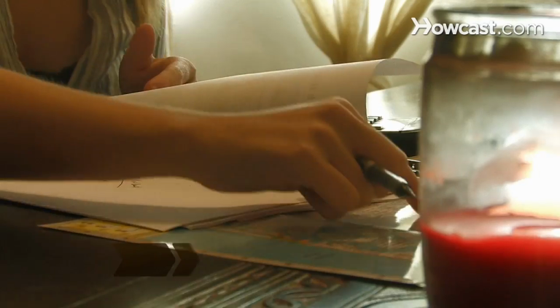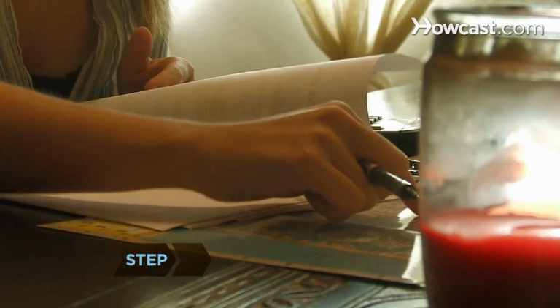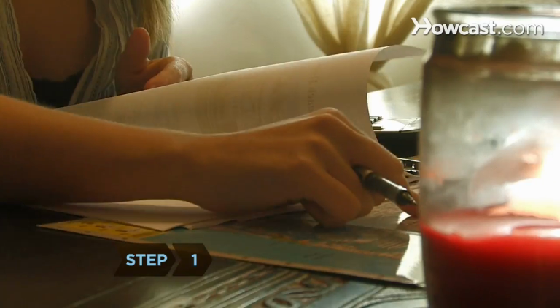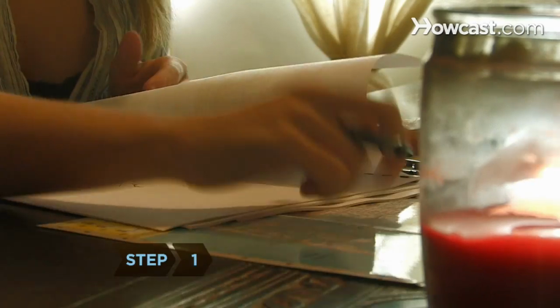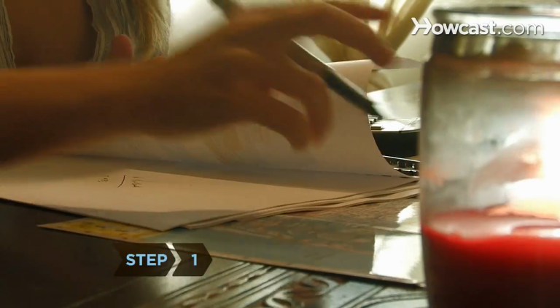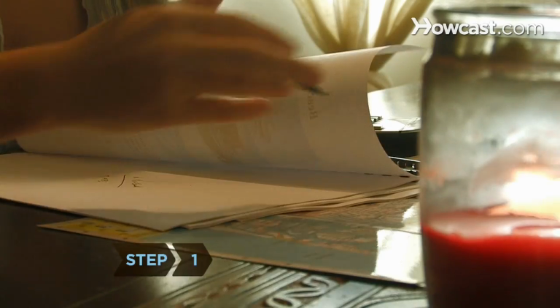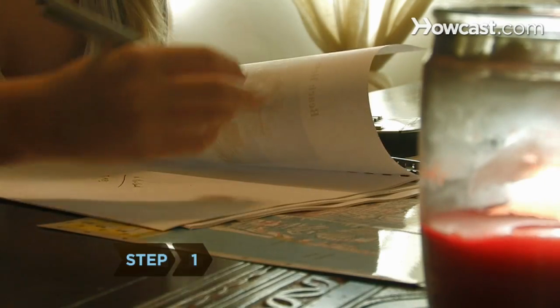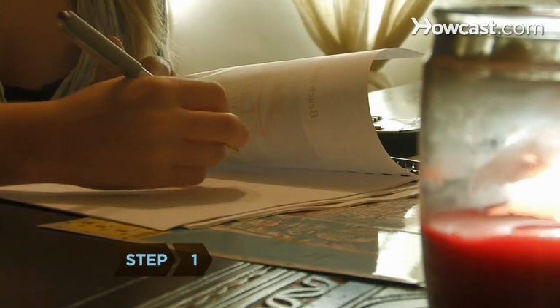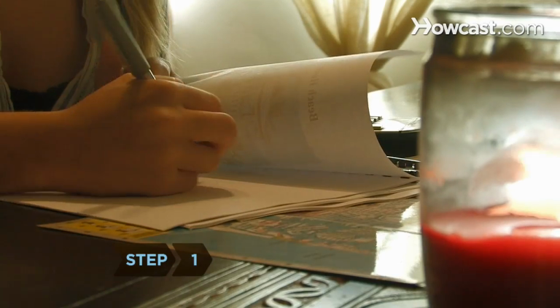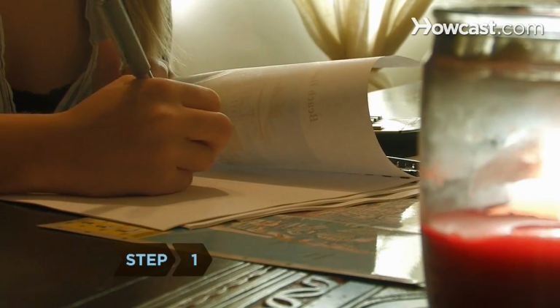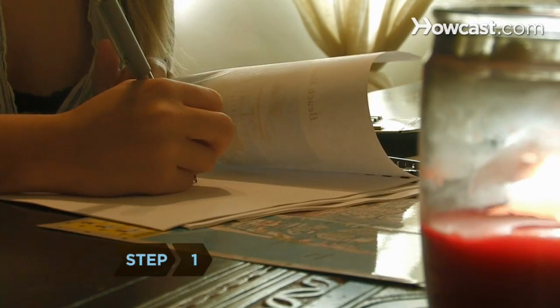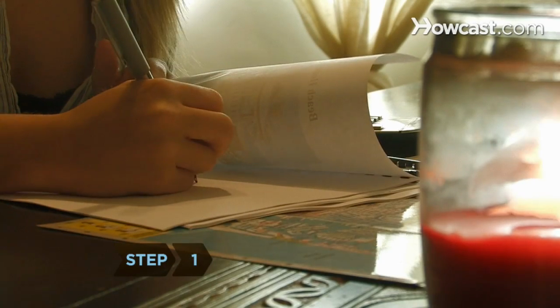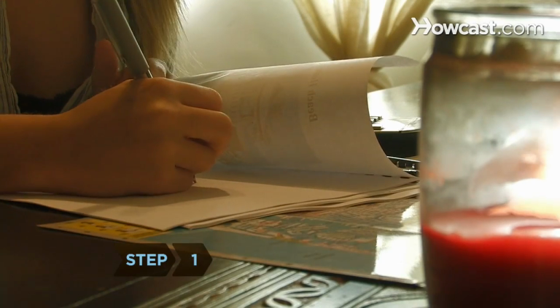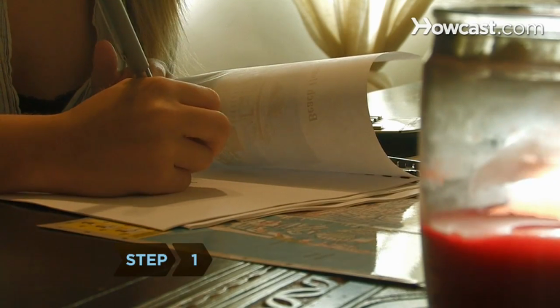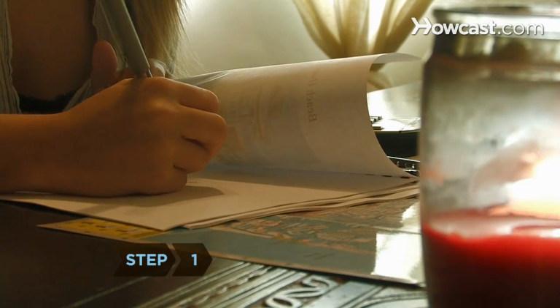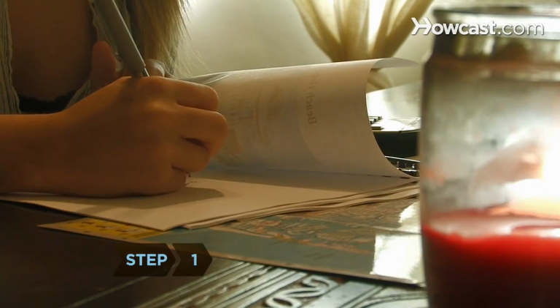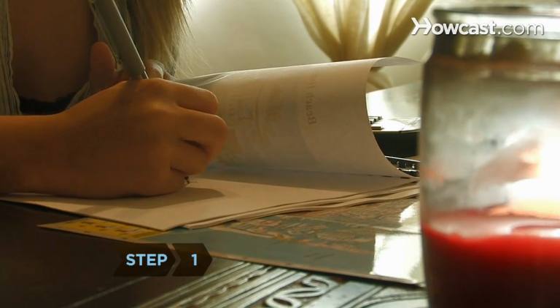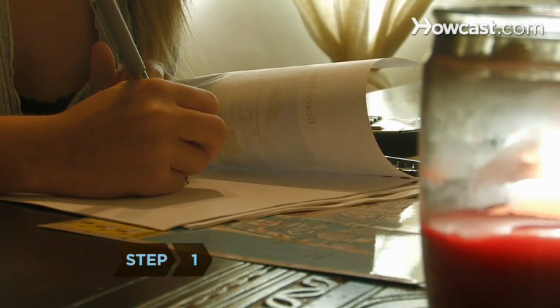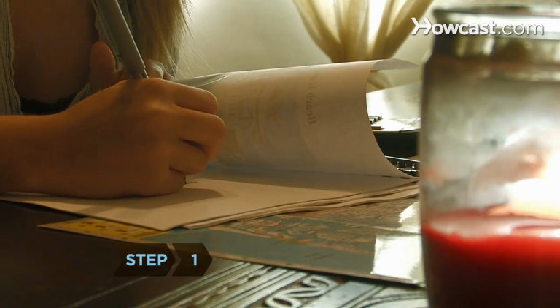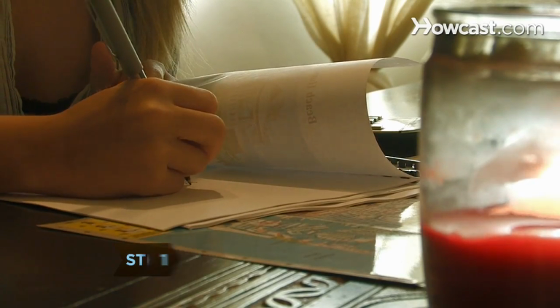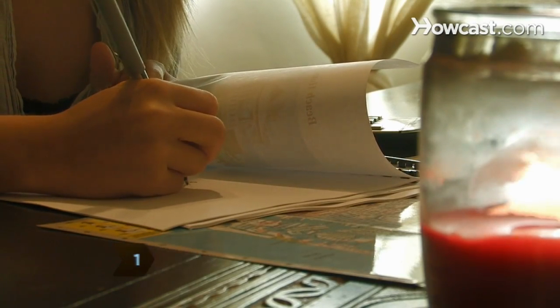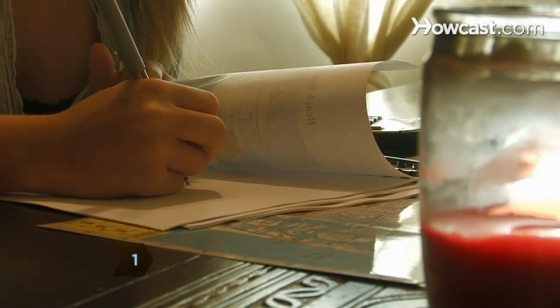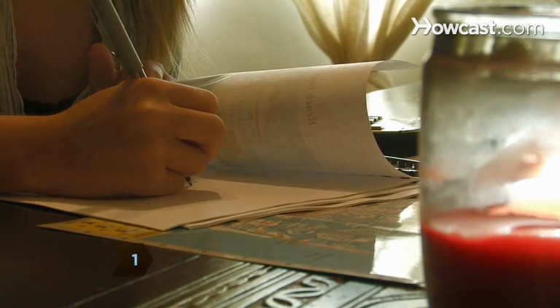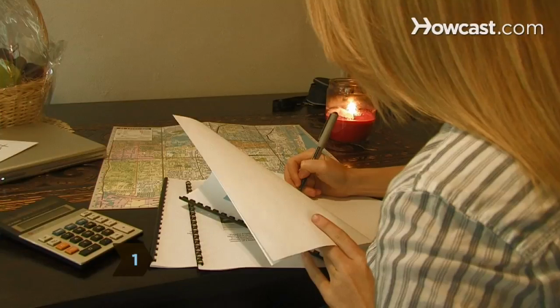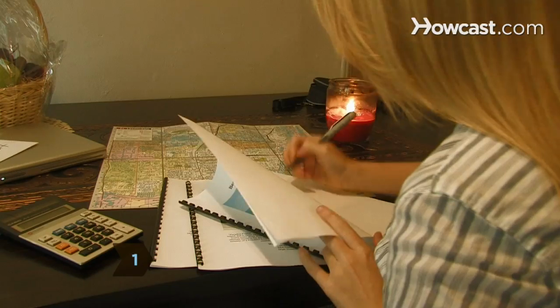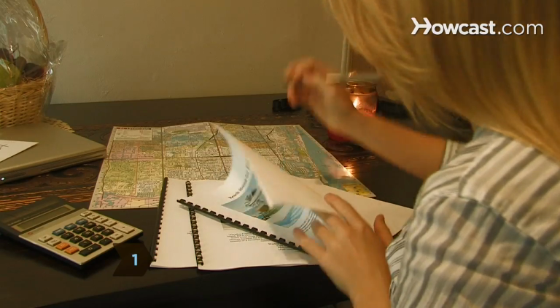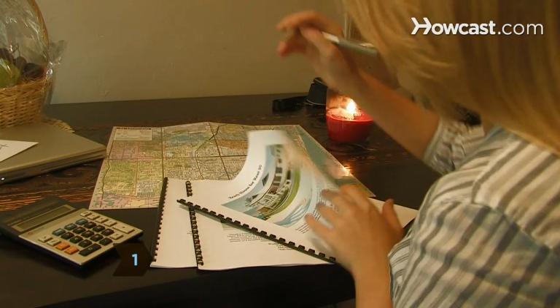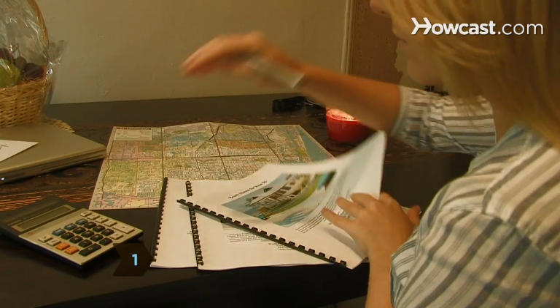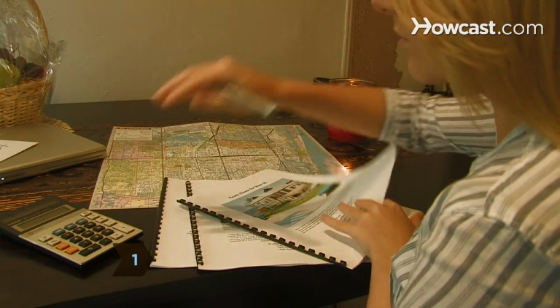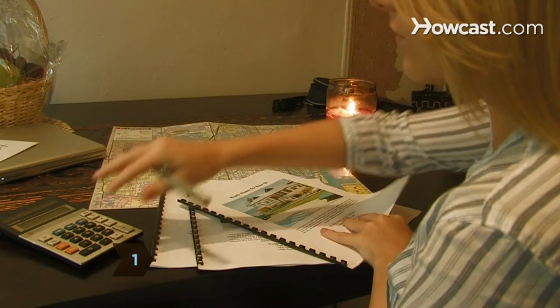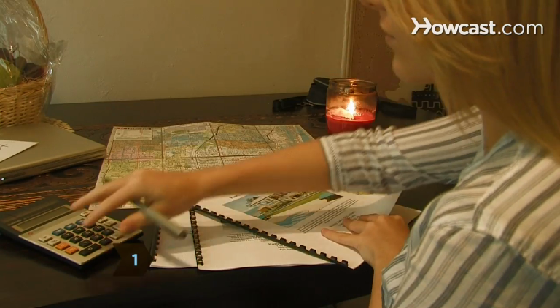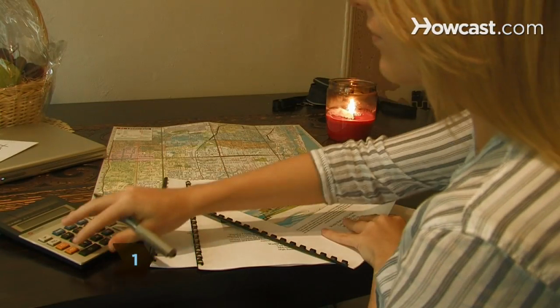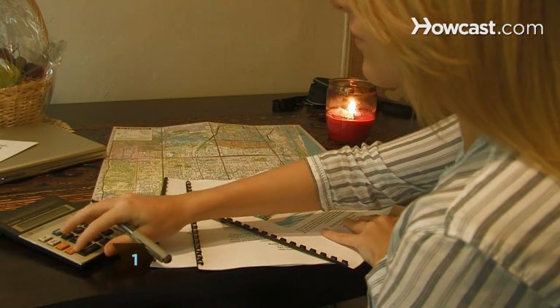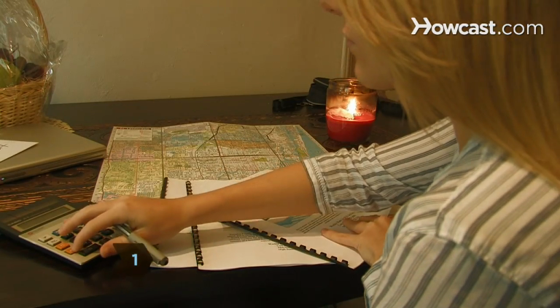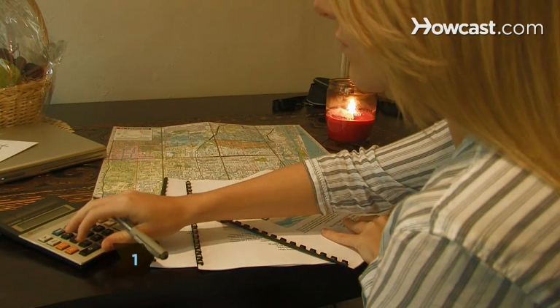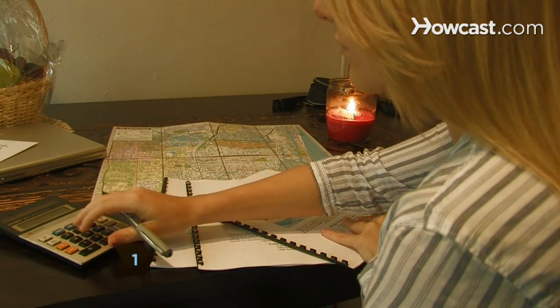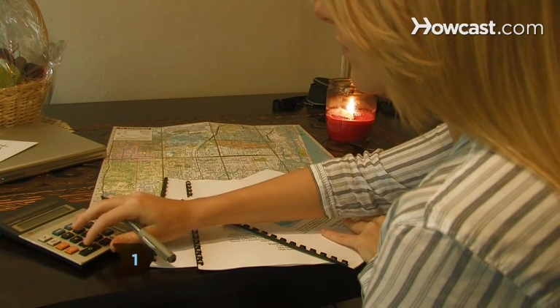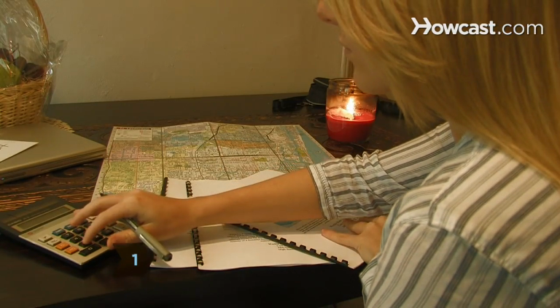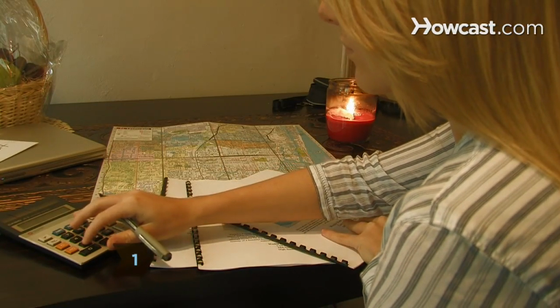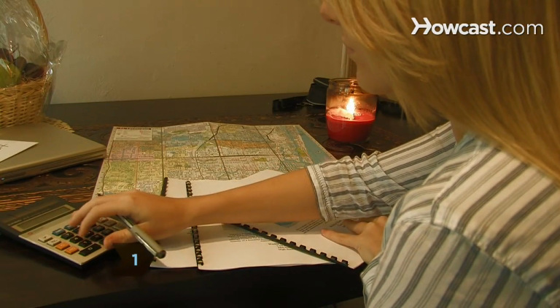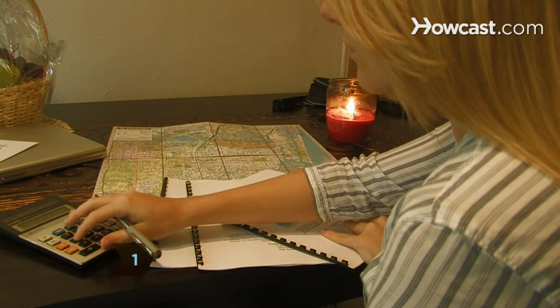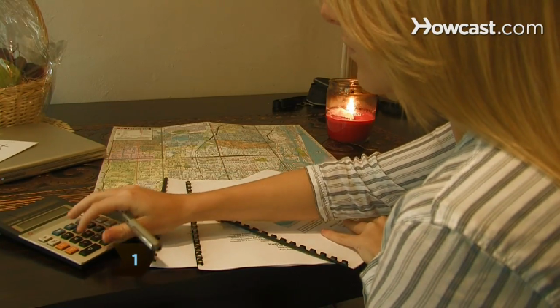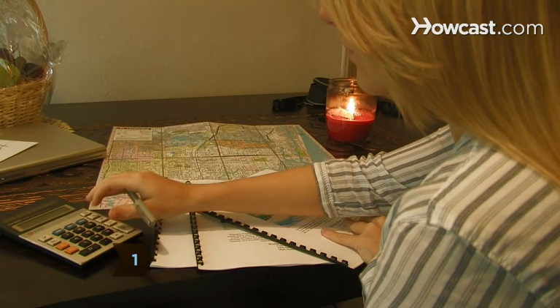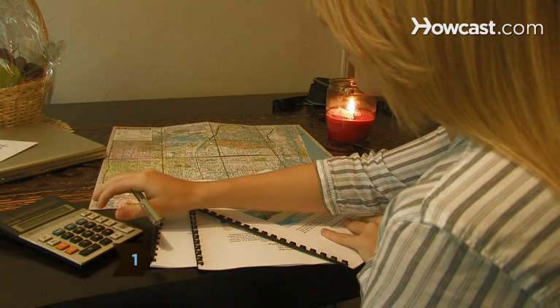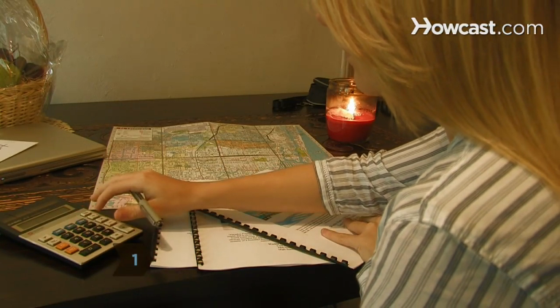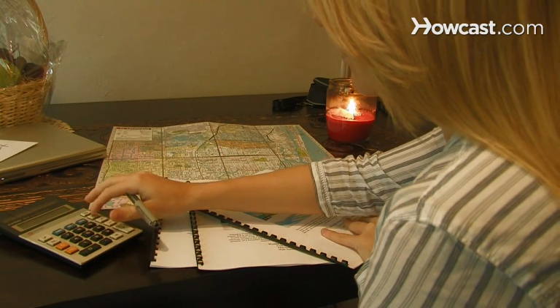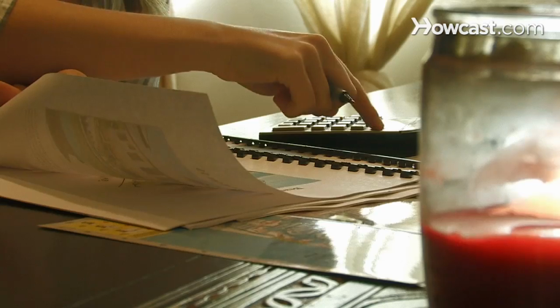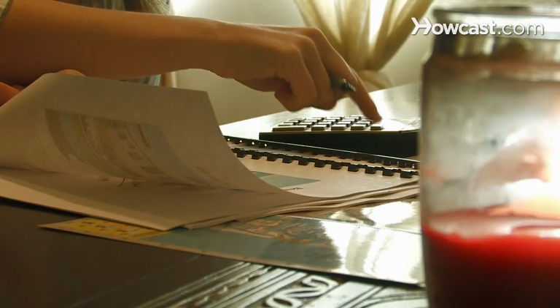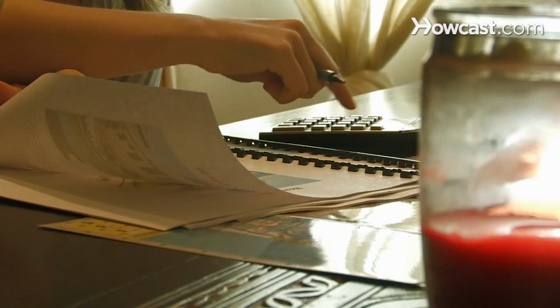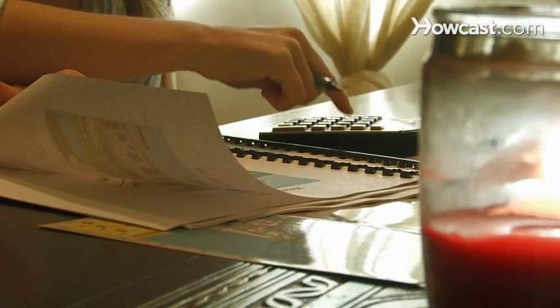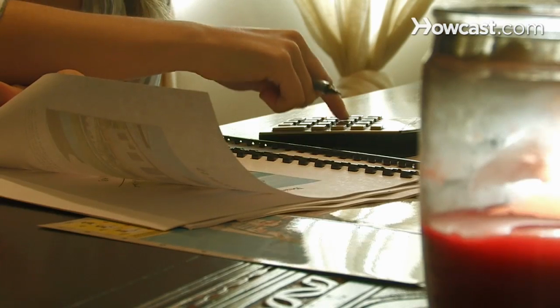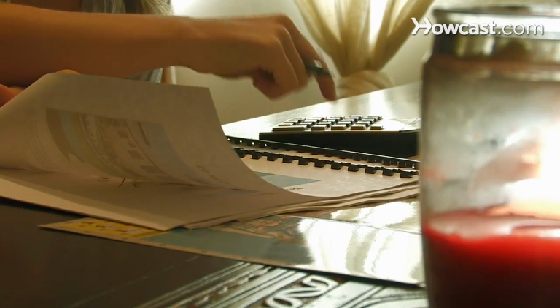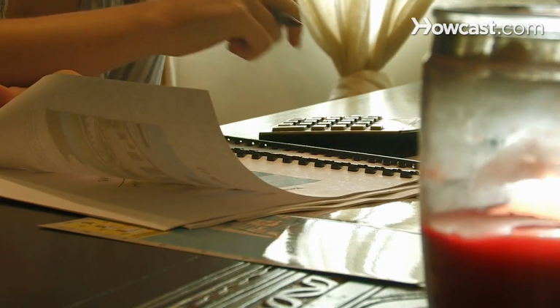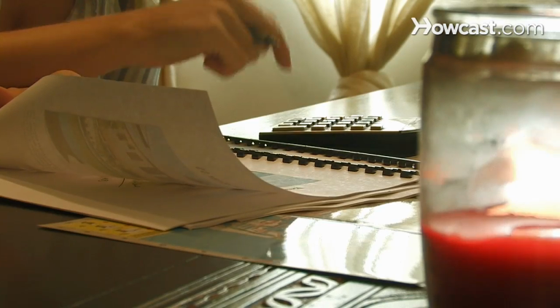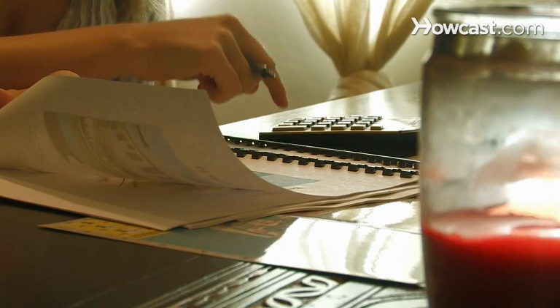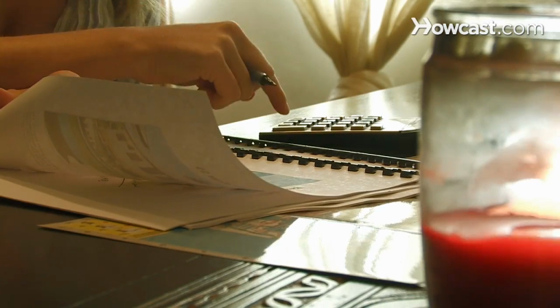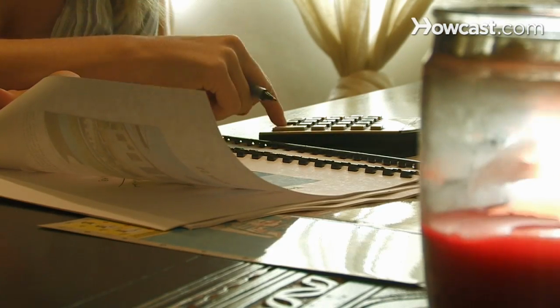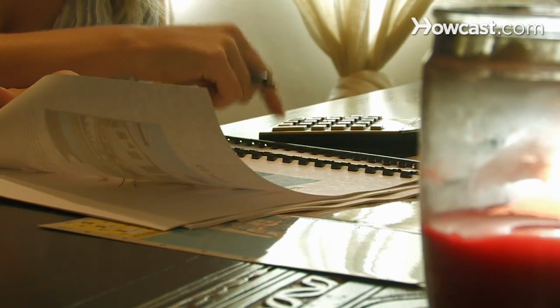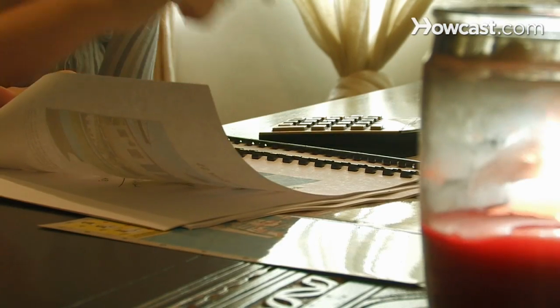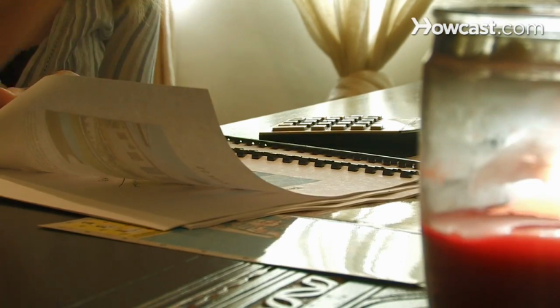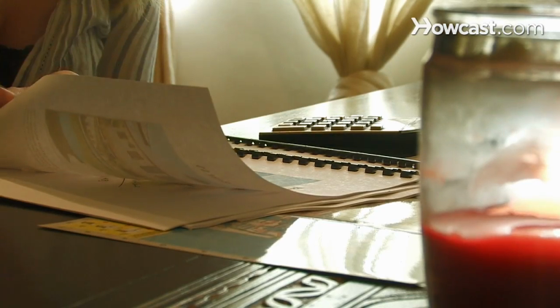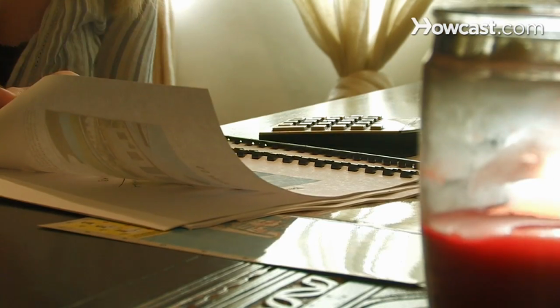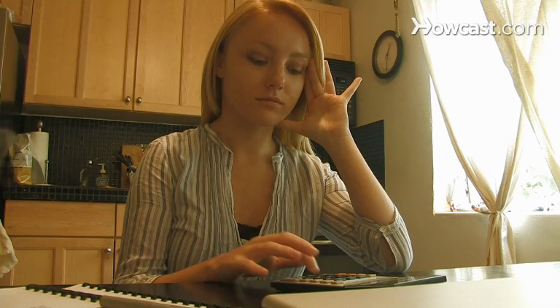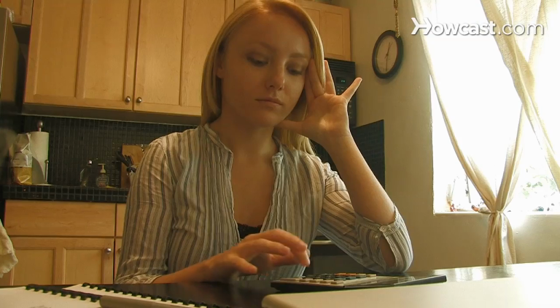Step 1. Figure out how much you have in your budget to spend for a house. This will determine the types of houses to look for.